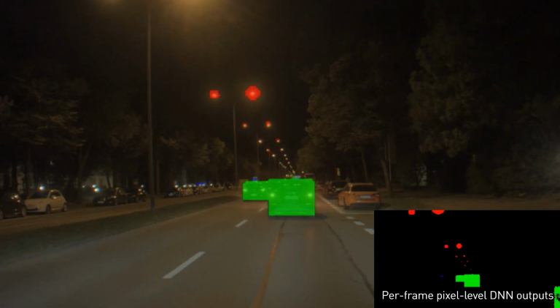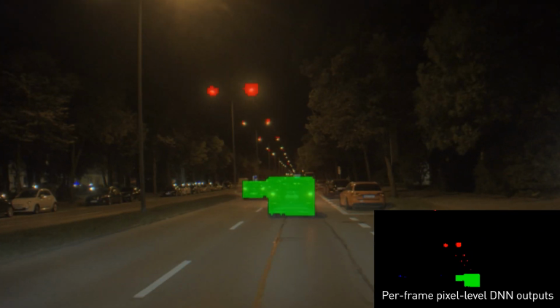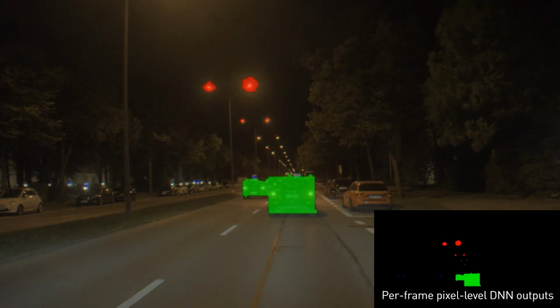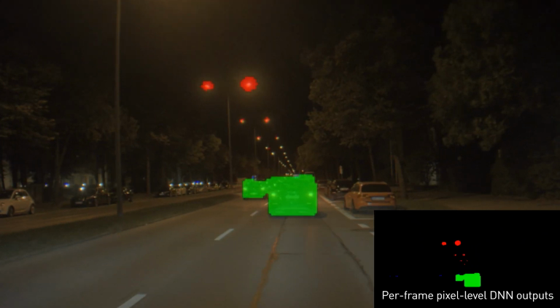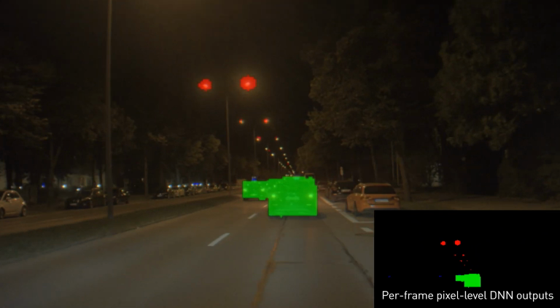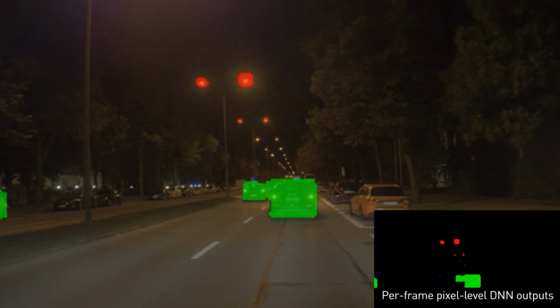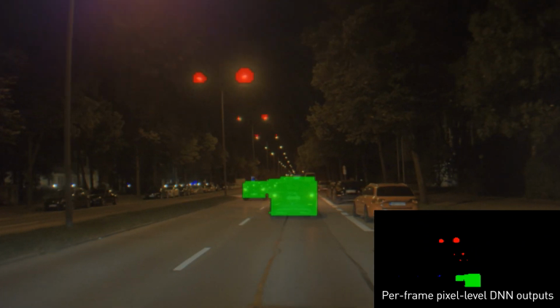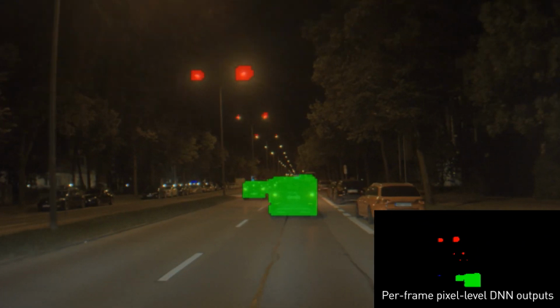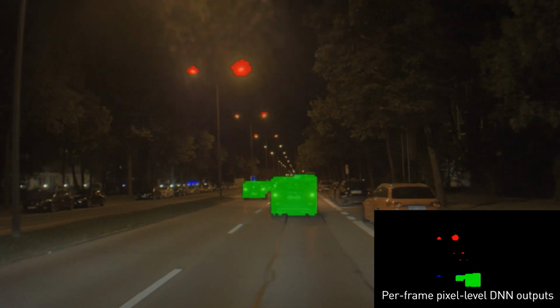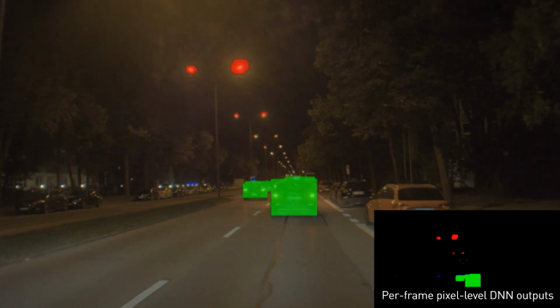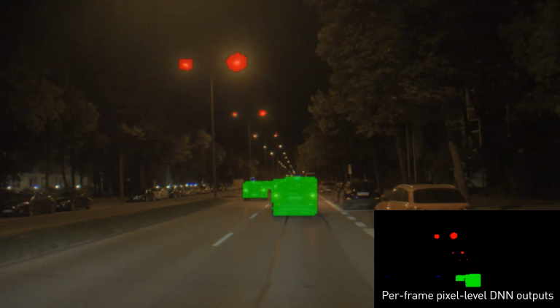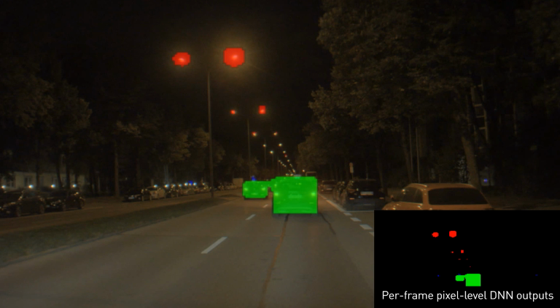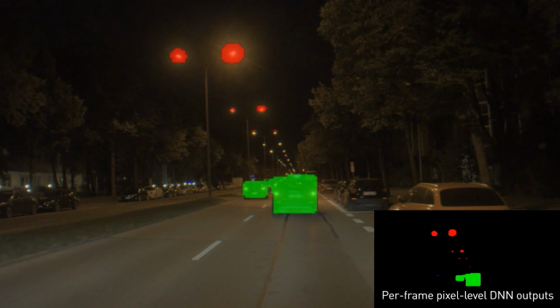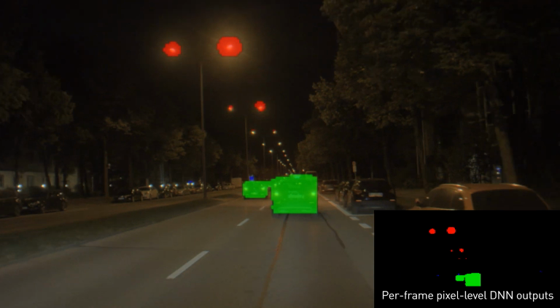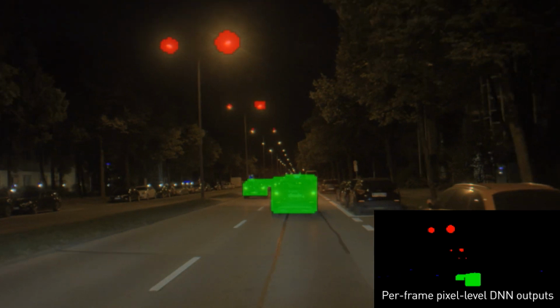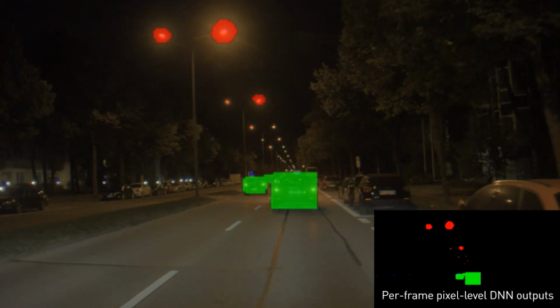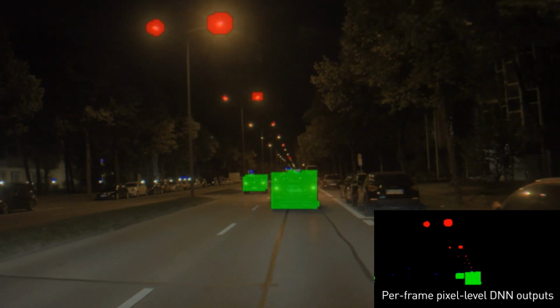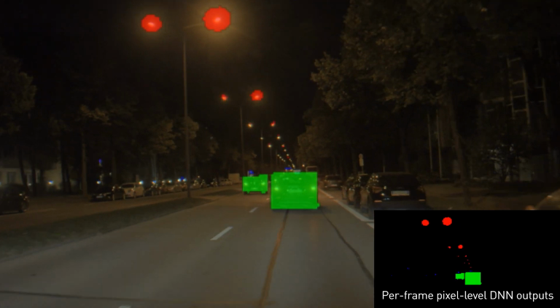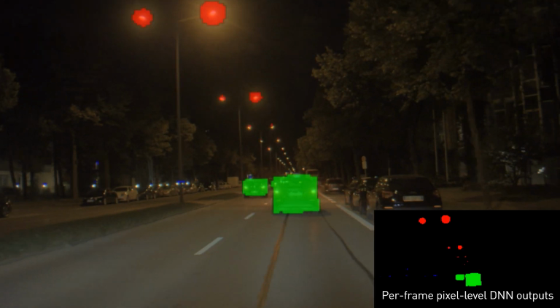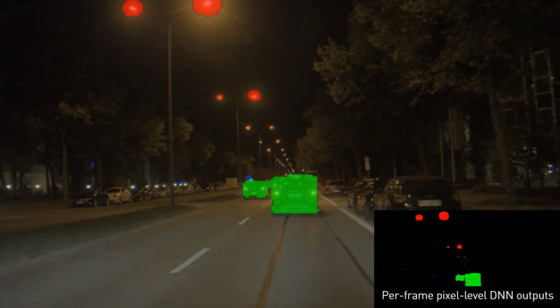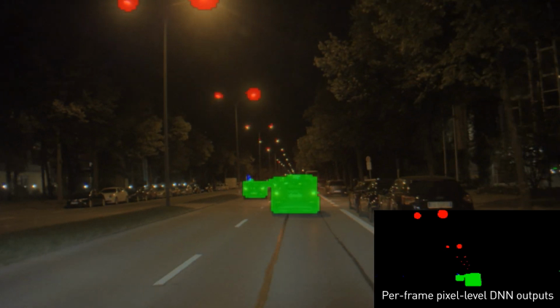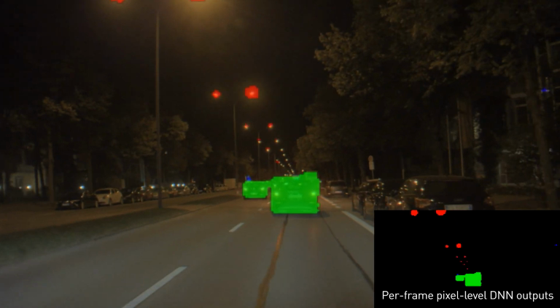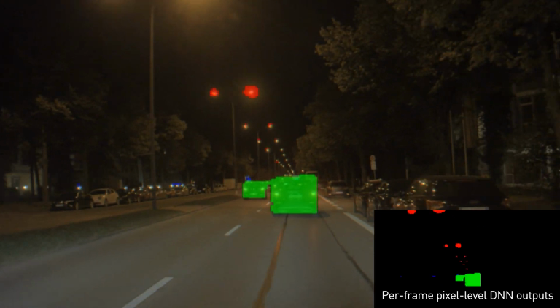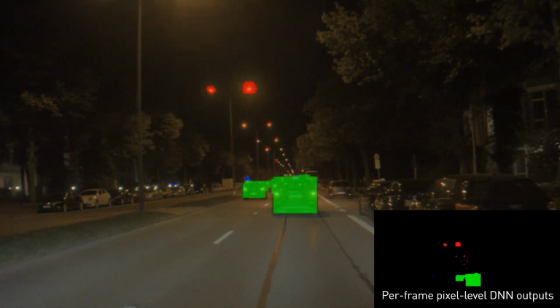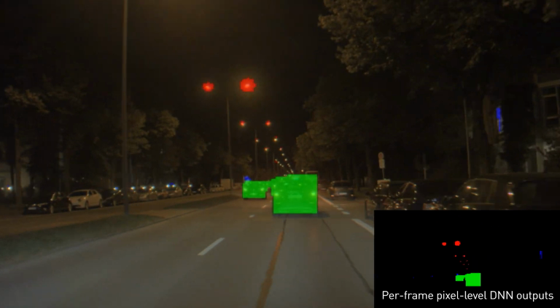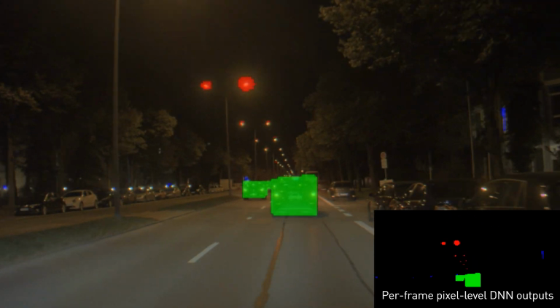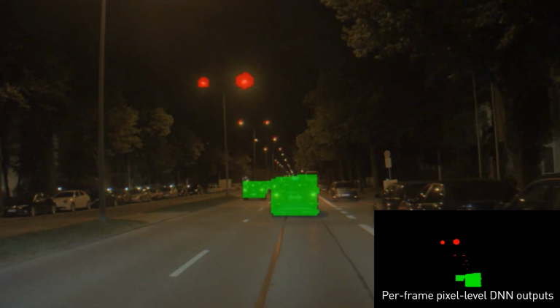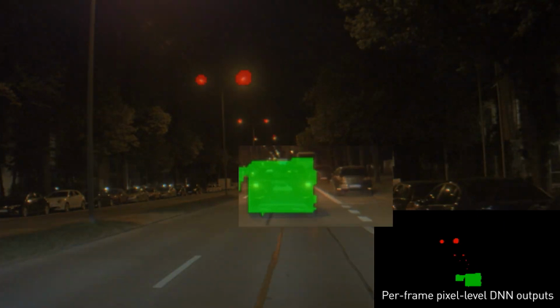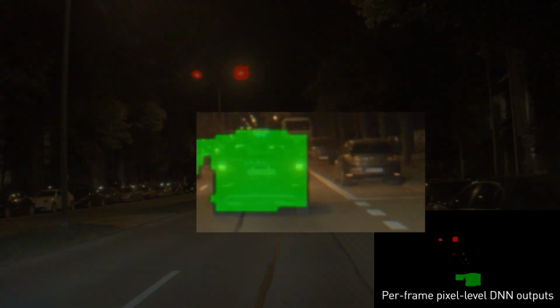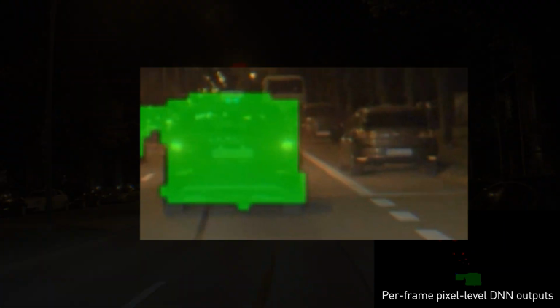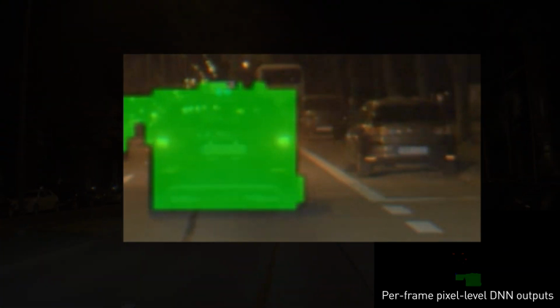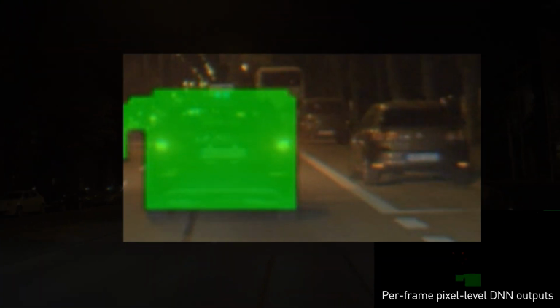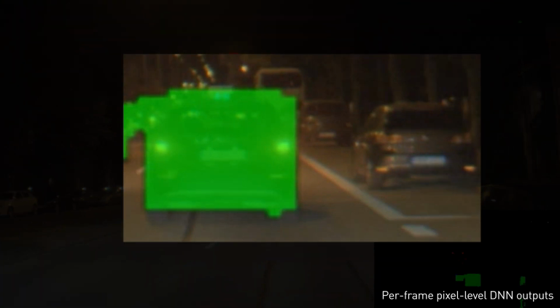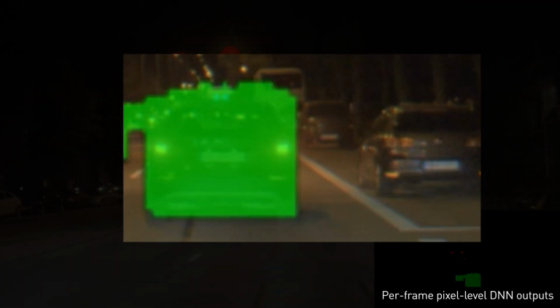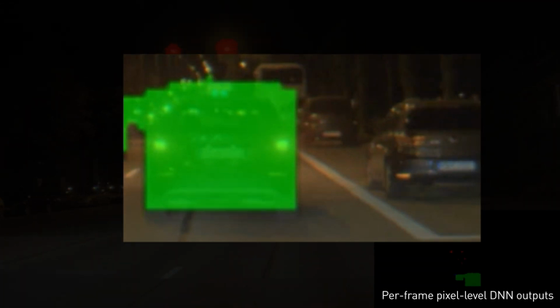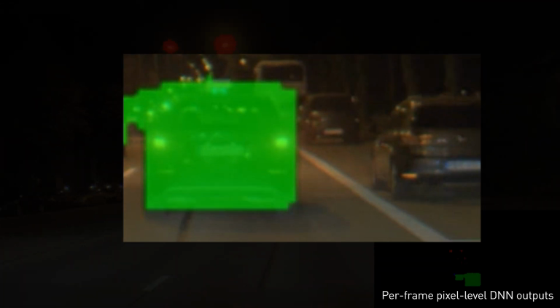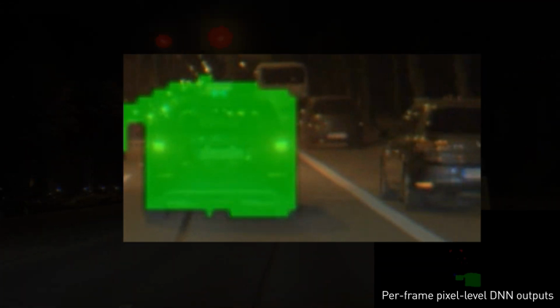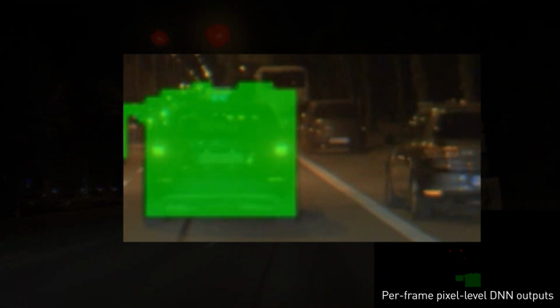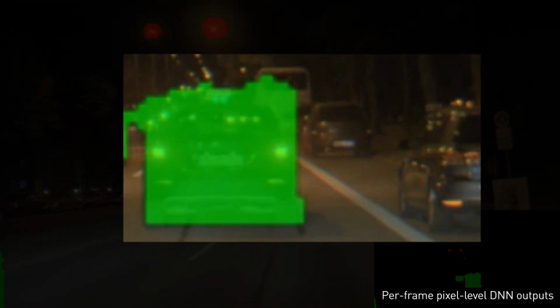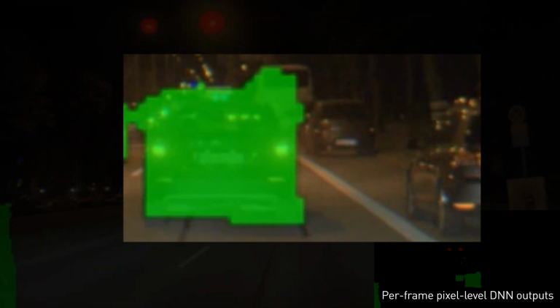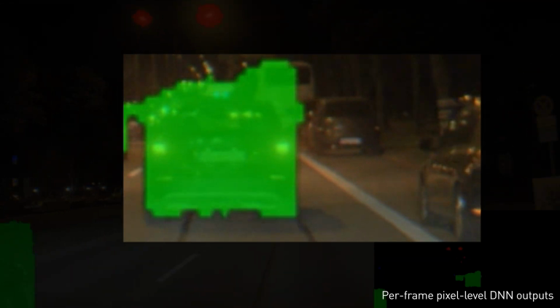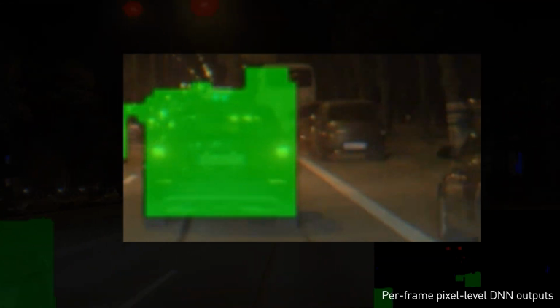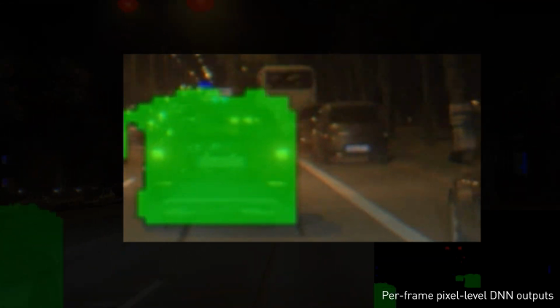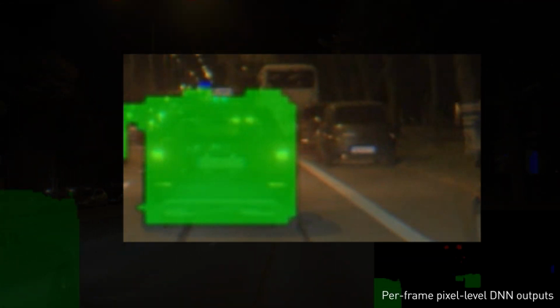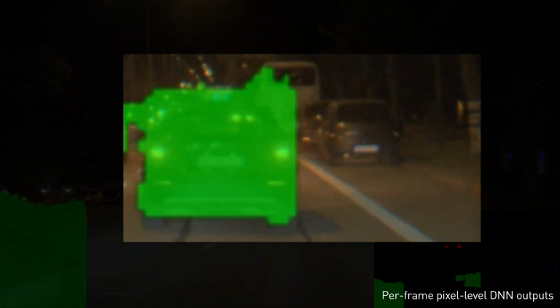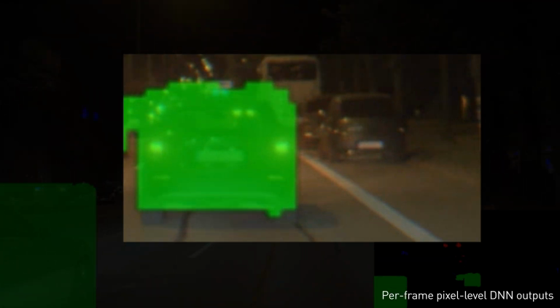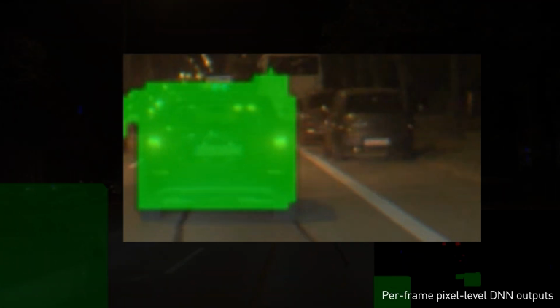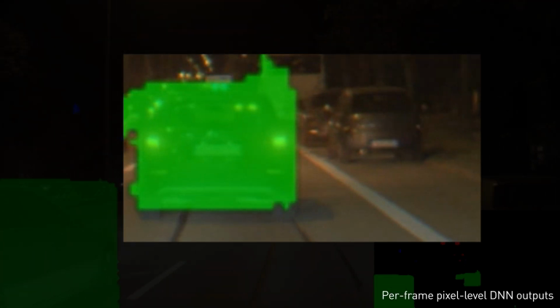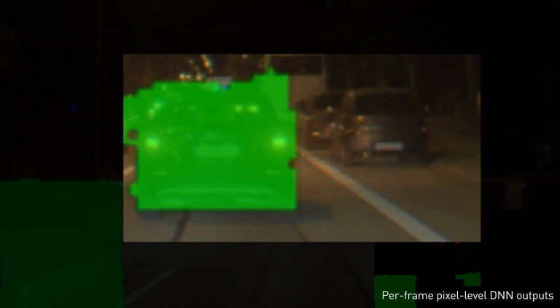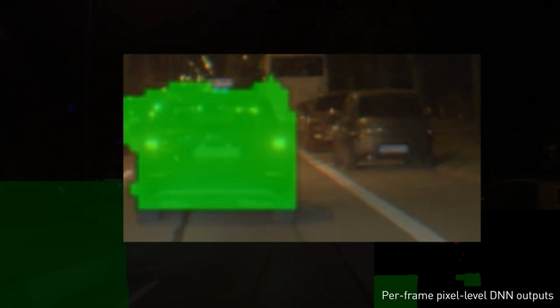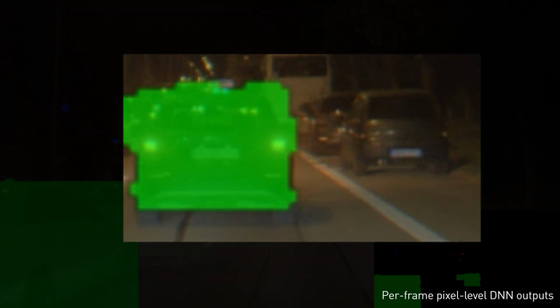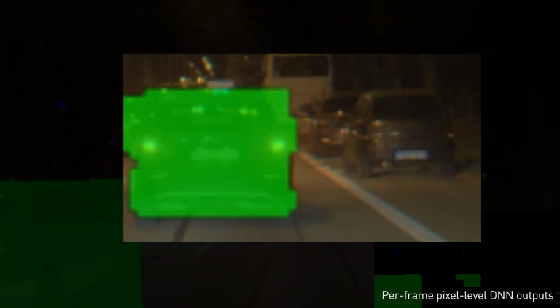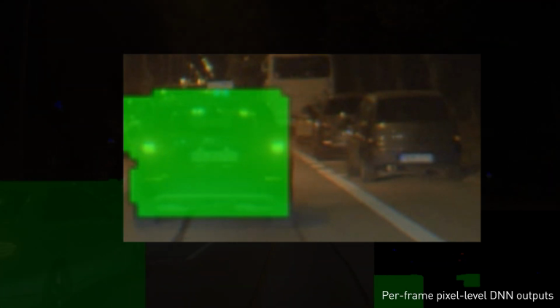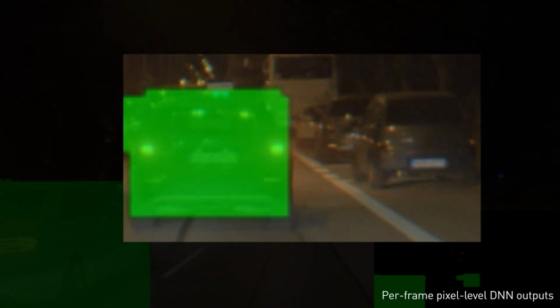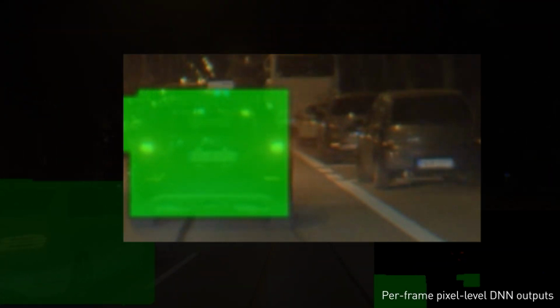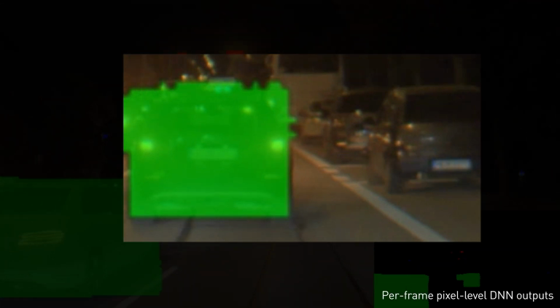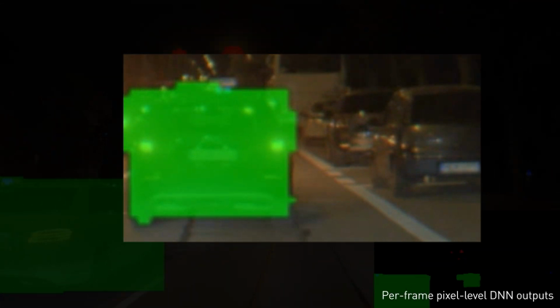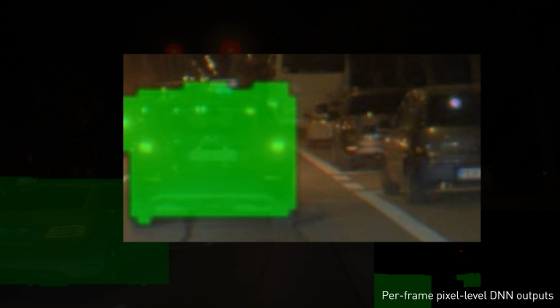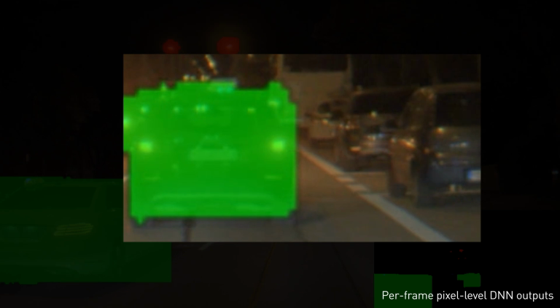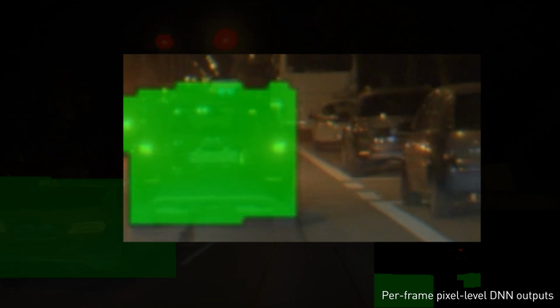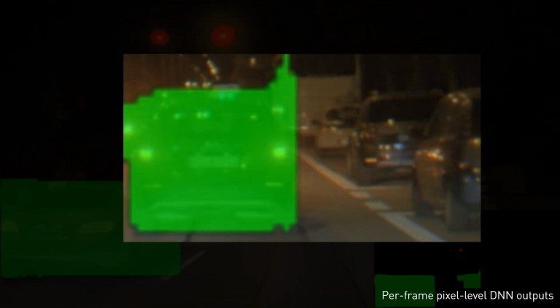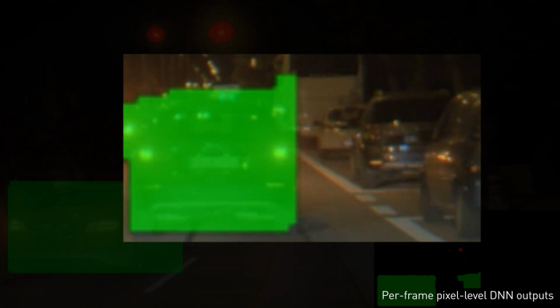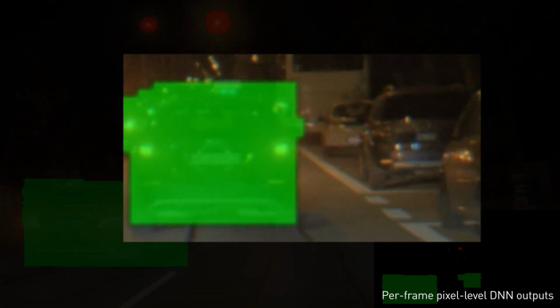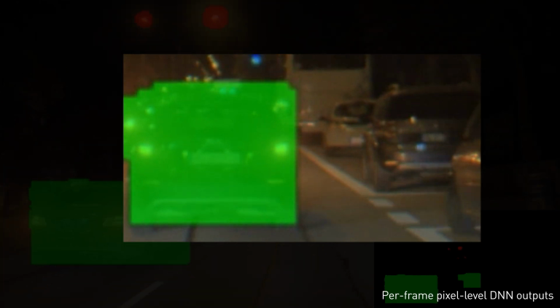Here we see the DNN correctly differentiating between cars that have their lights on and parked cars with lights off.